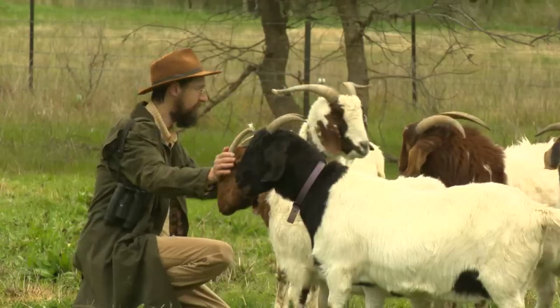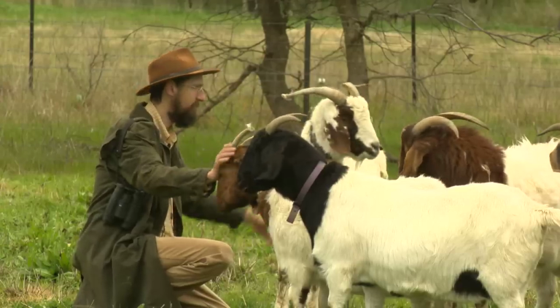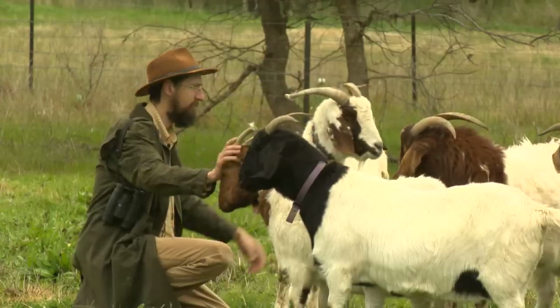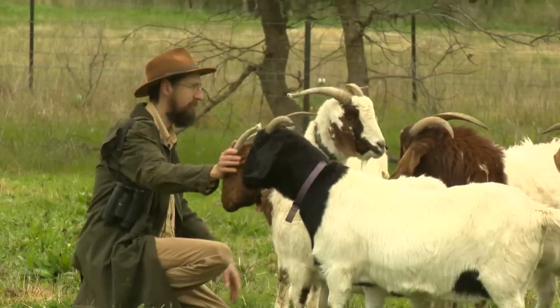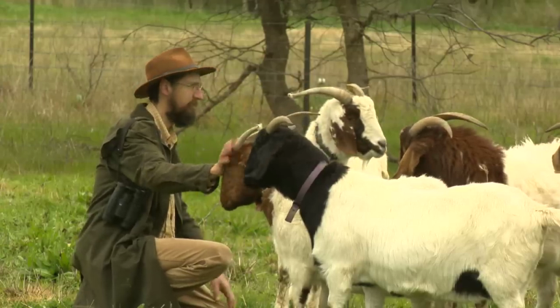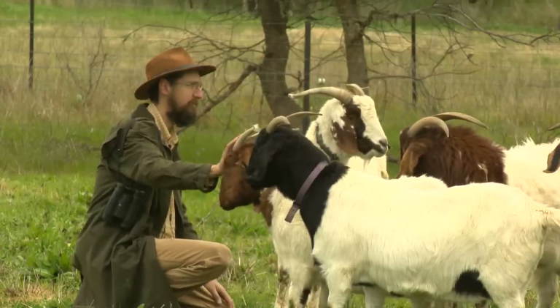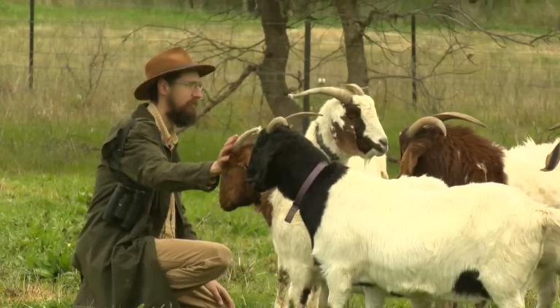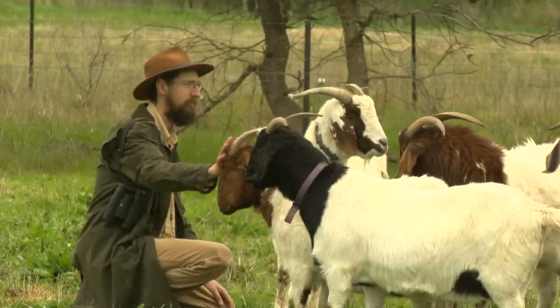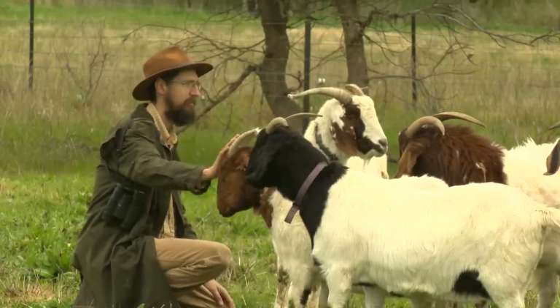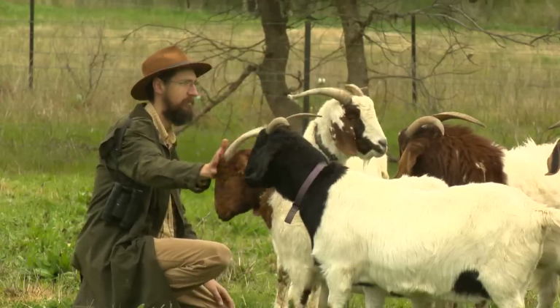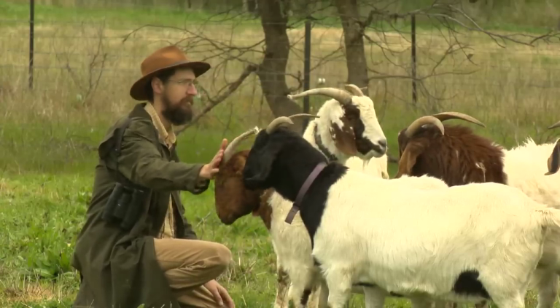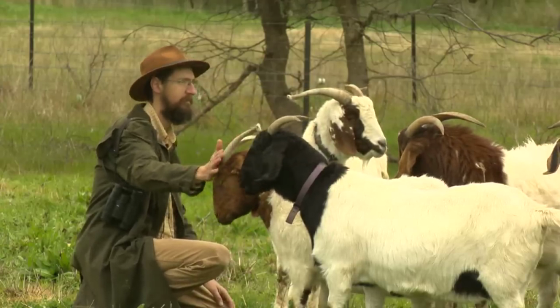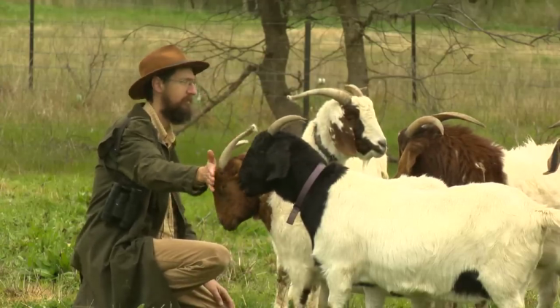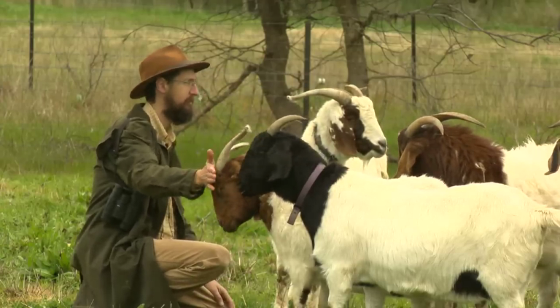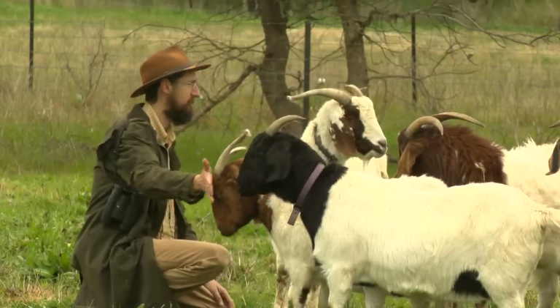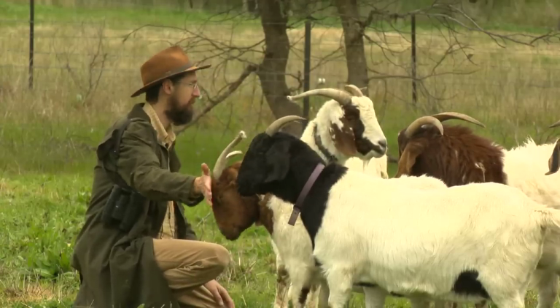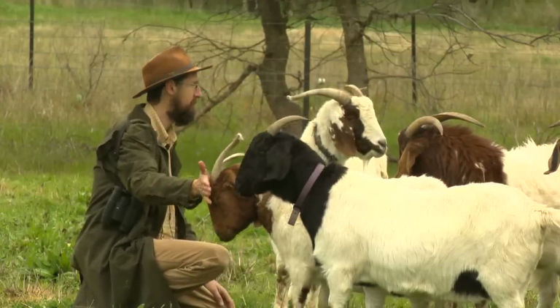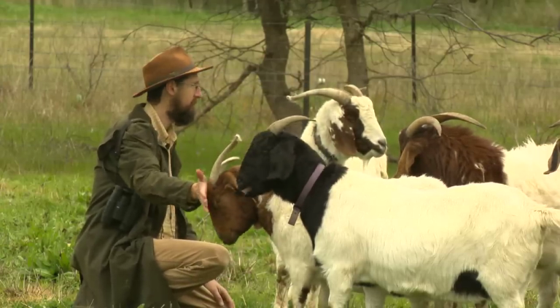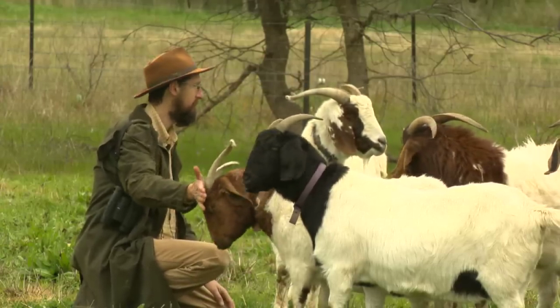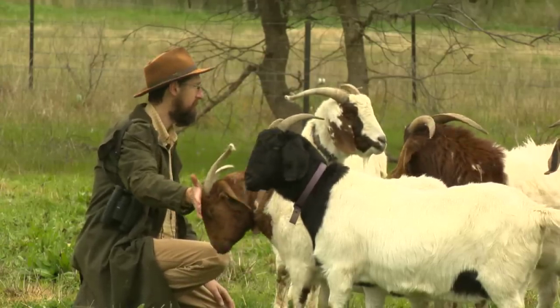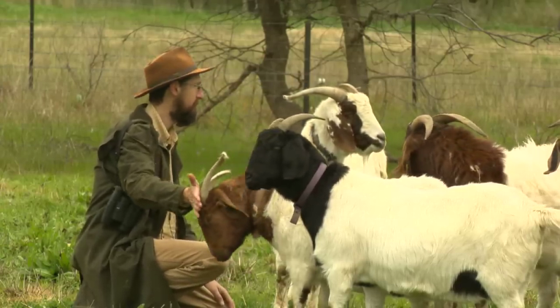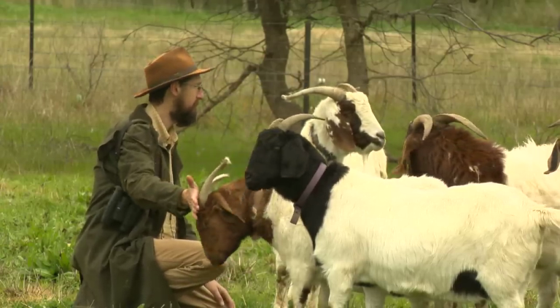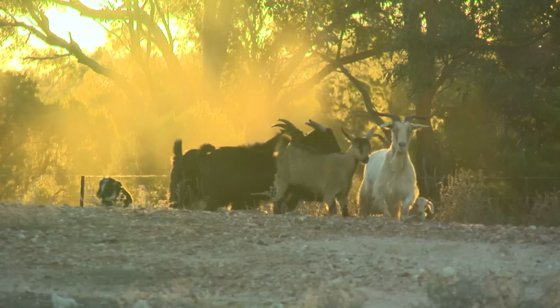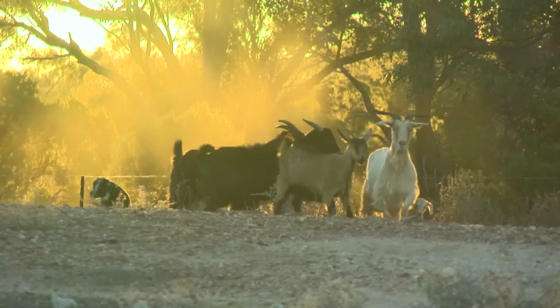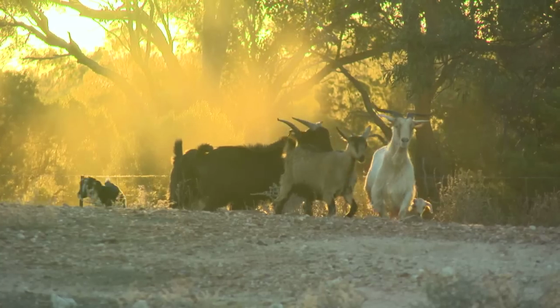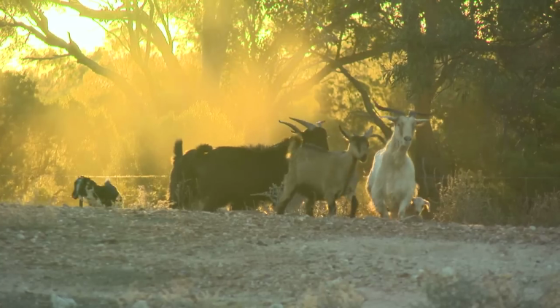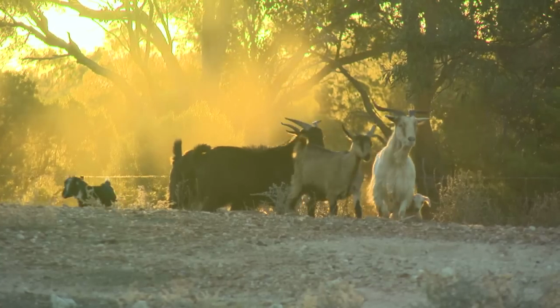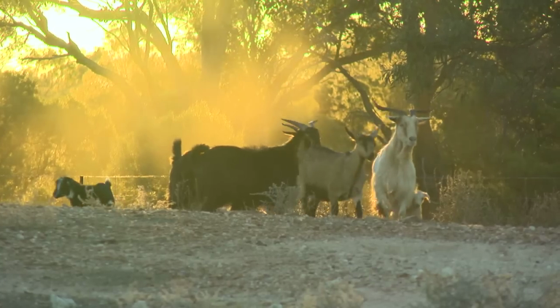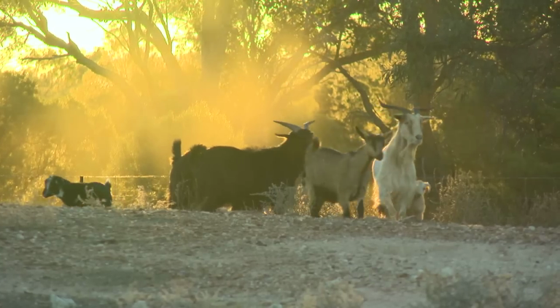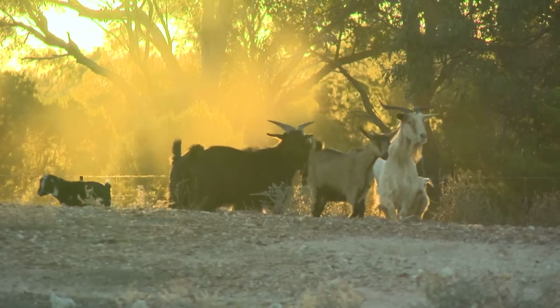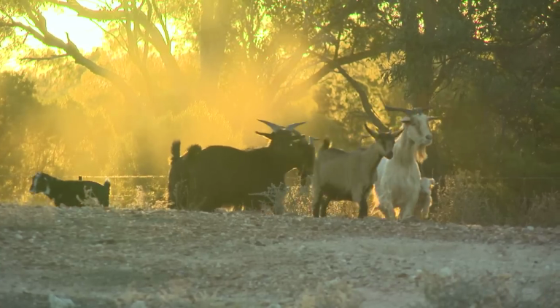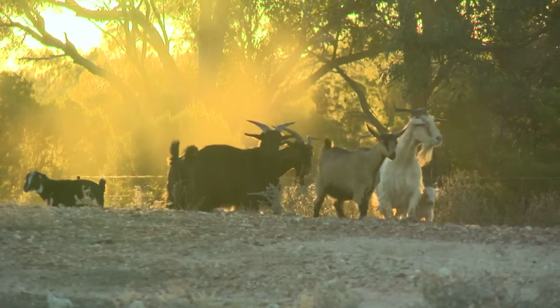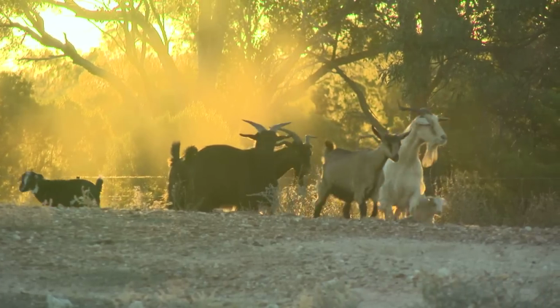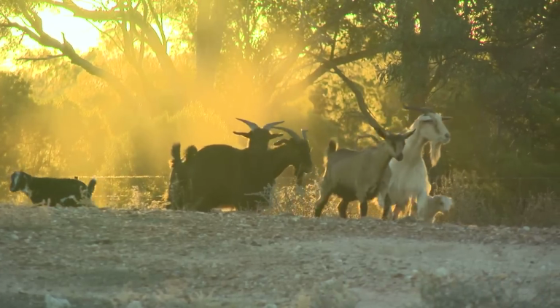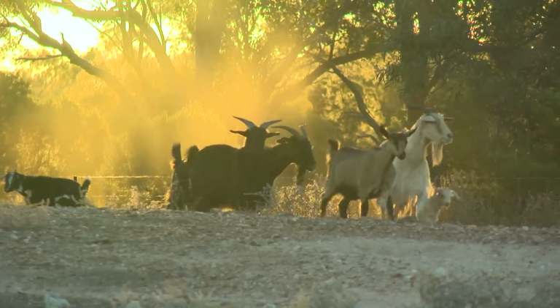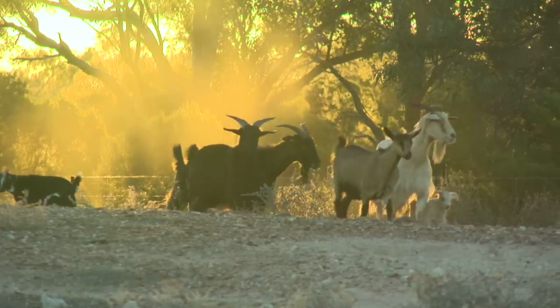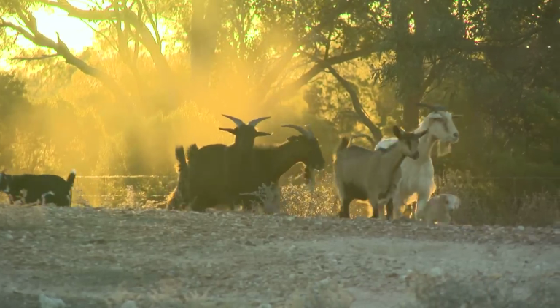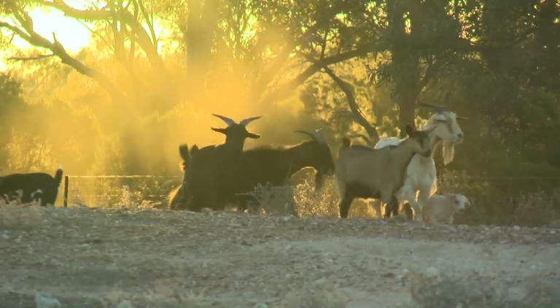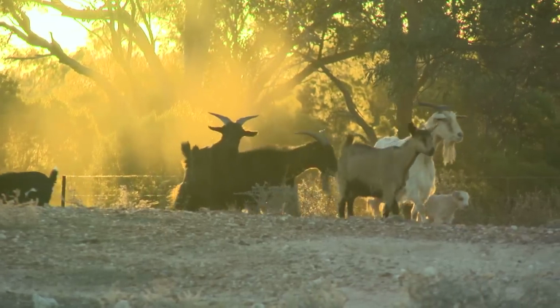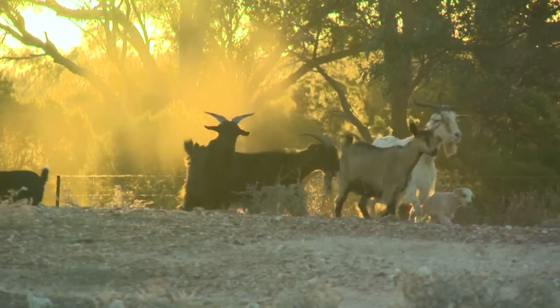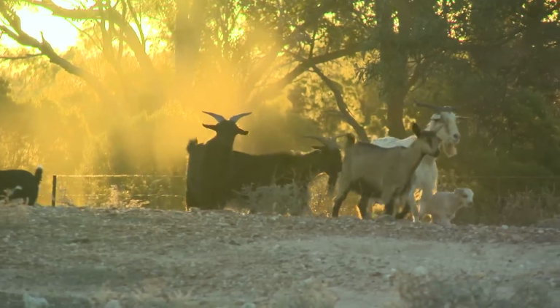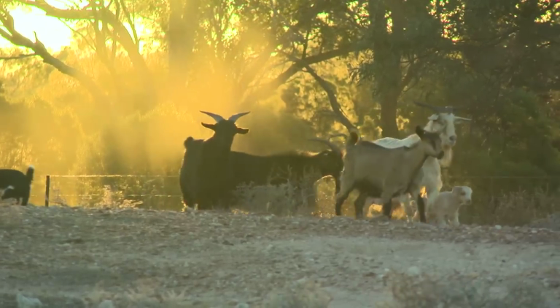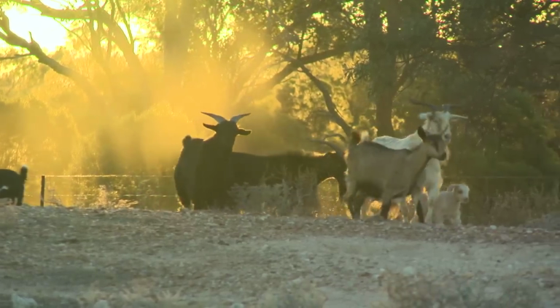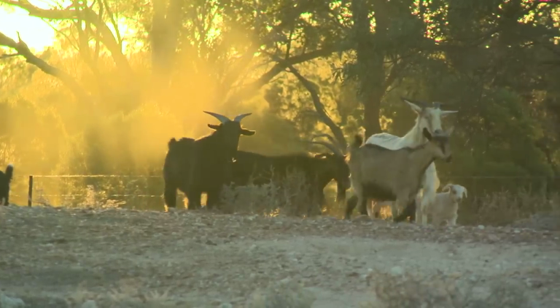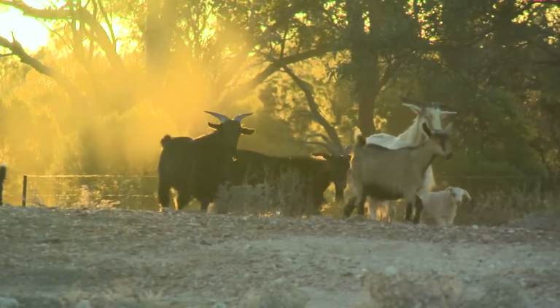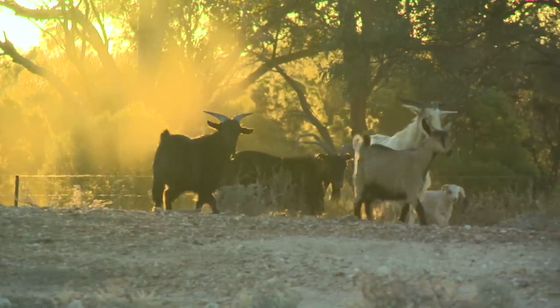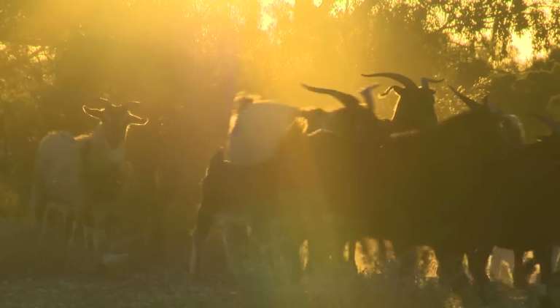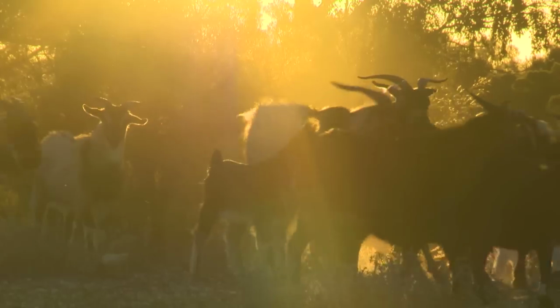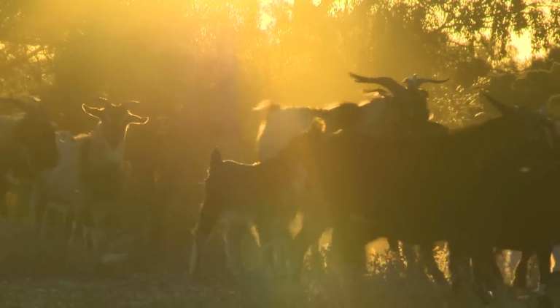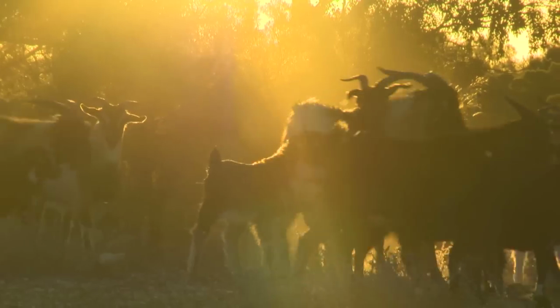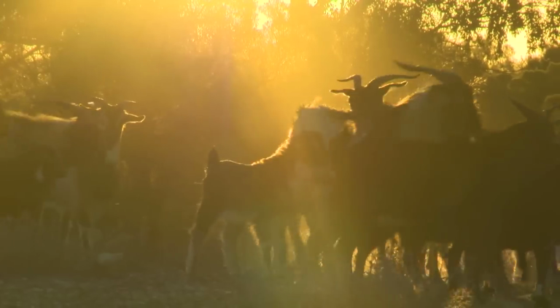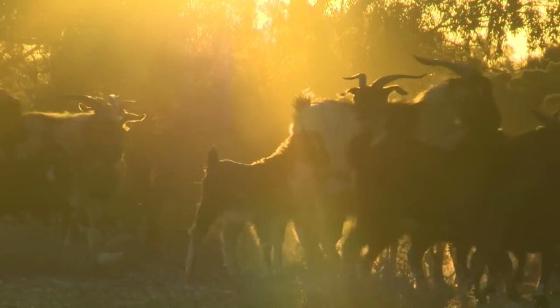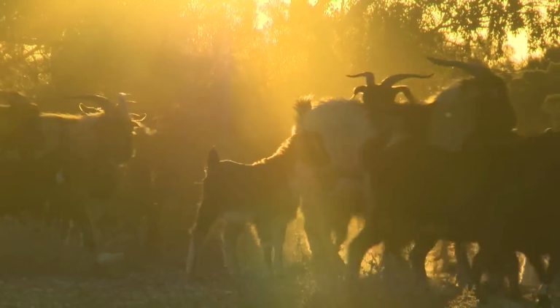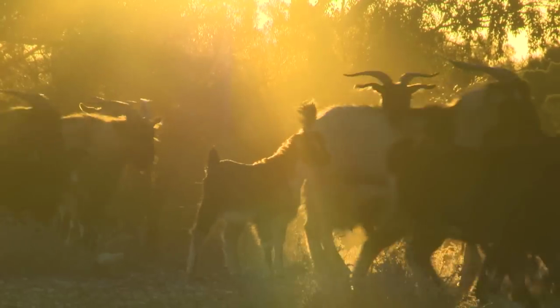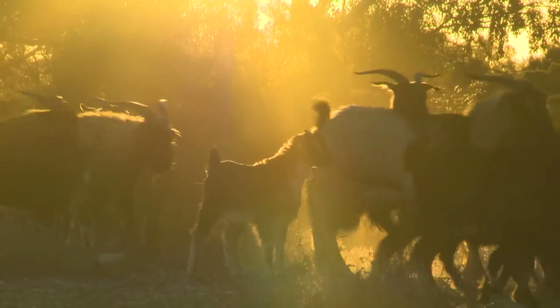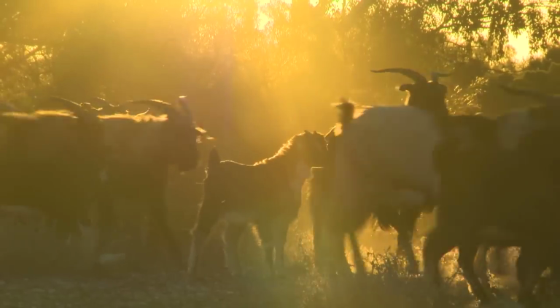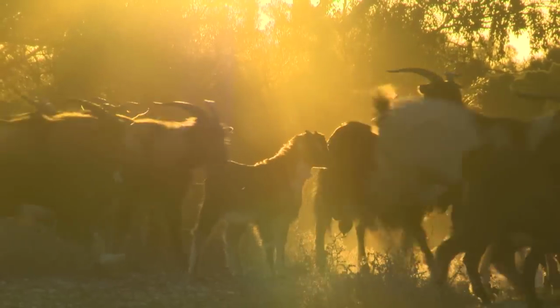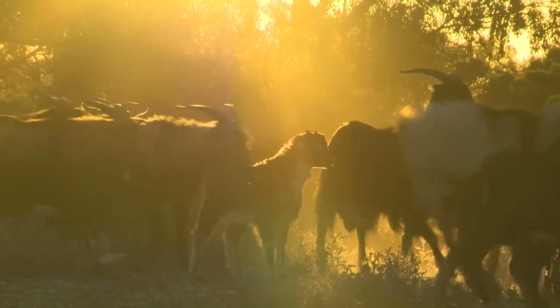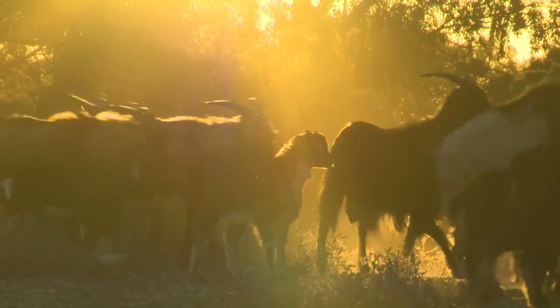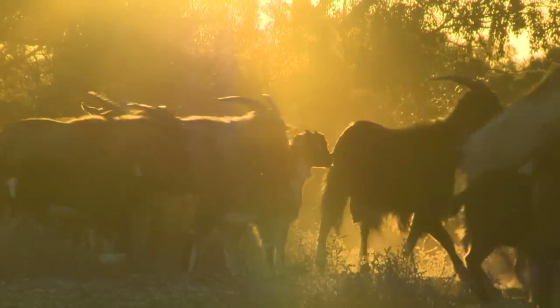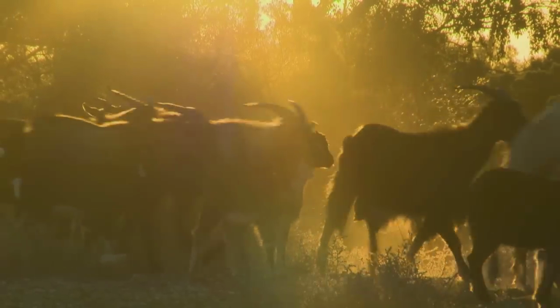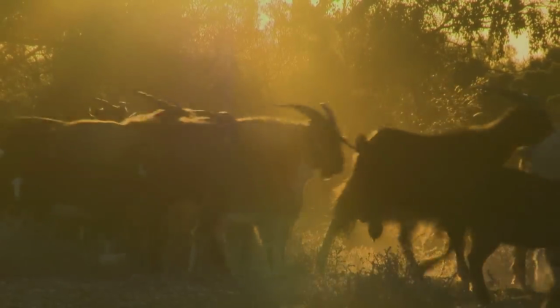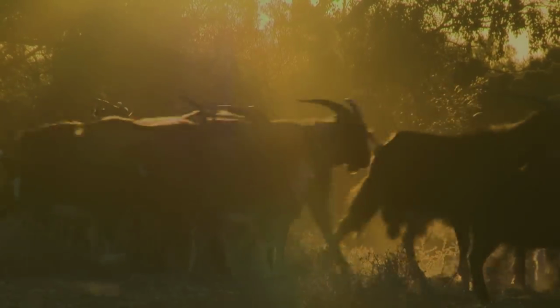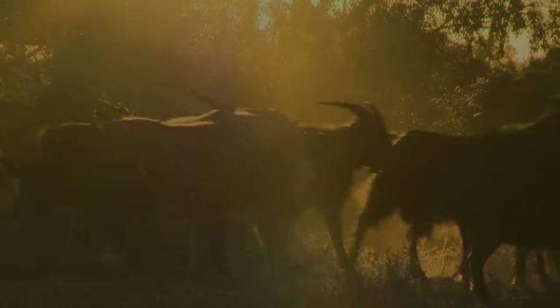So goats aren't necessarily bad. It's just when they get into the bush that they cause so many problems. And out here, they just don't belong.